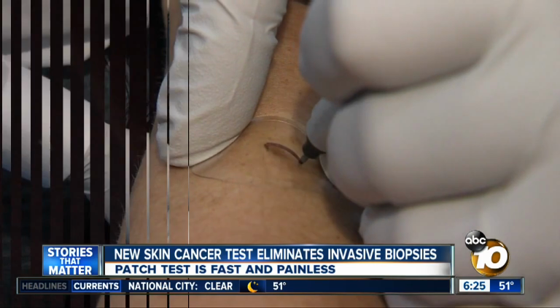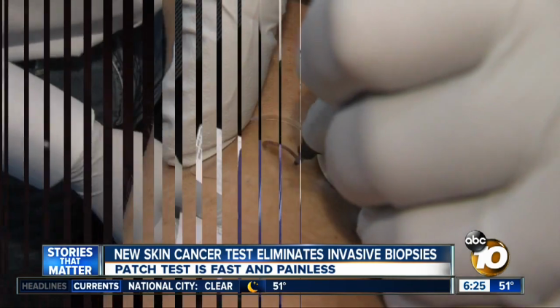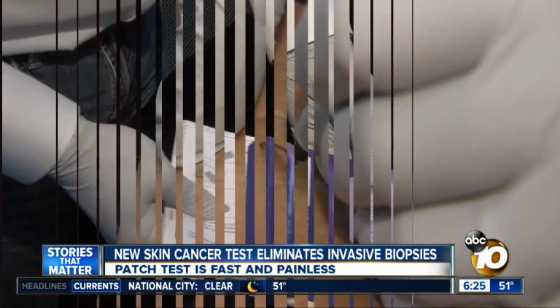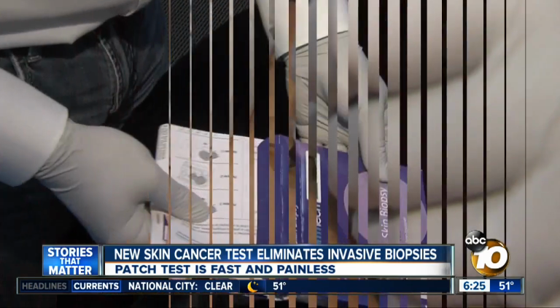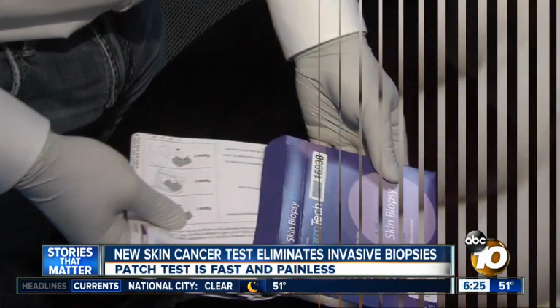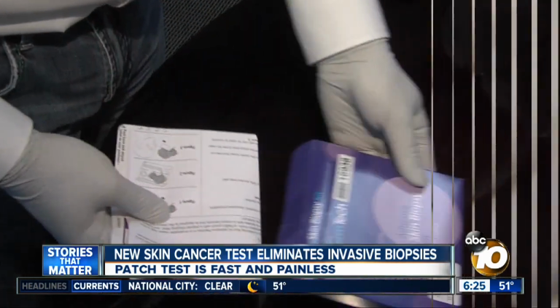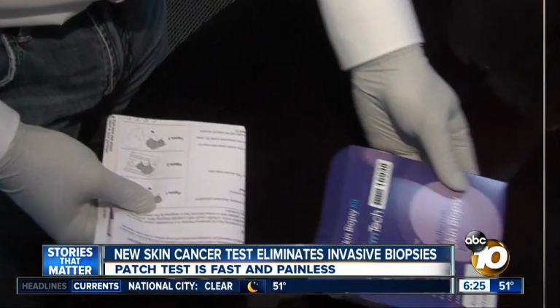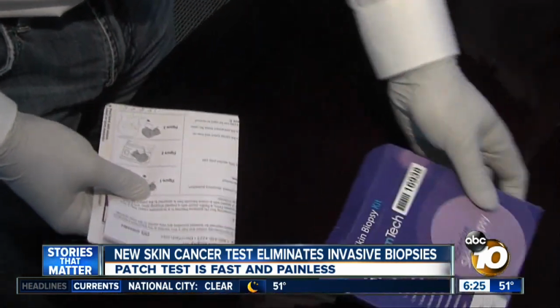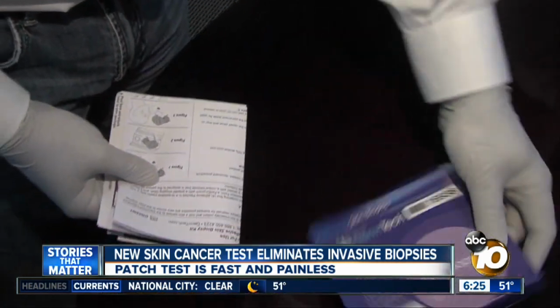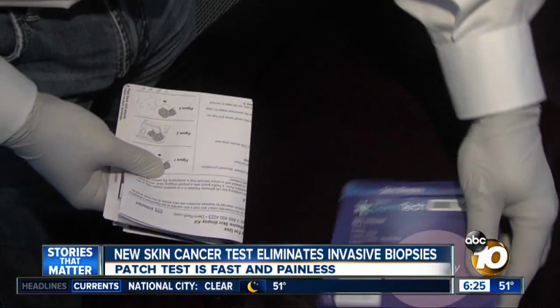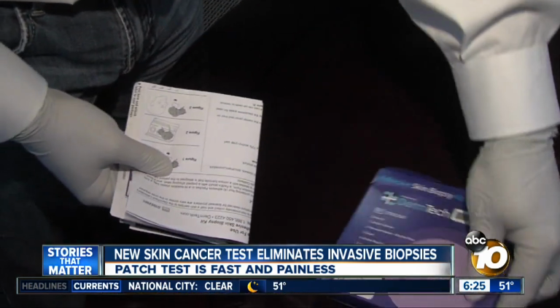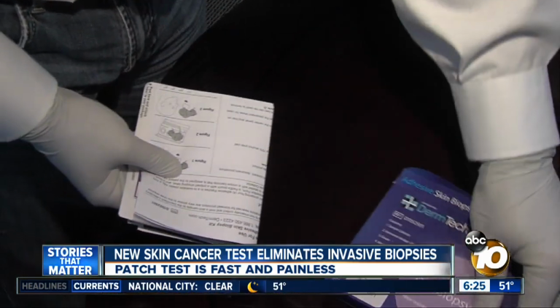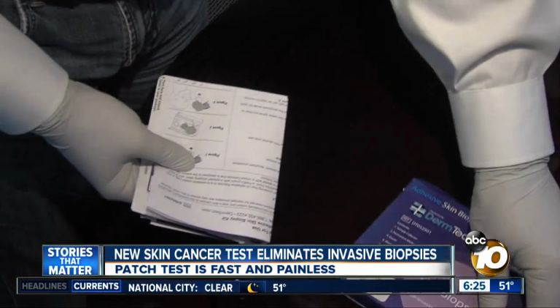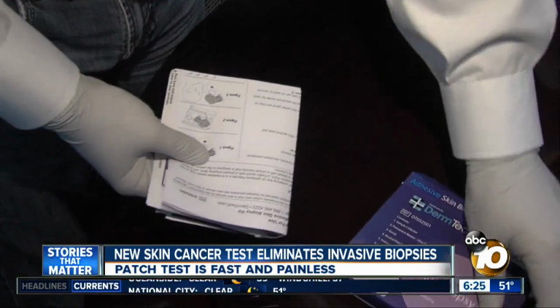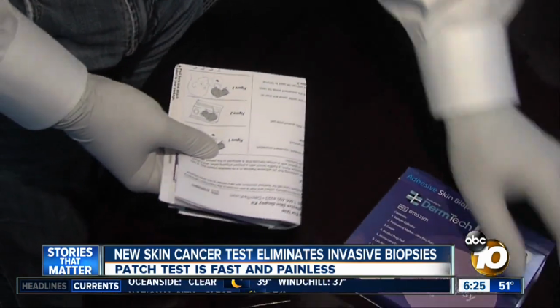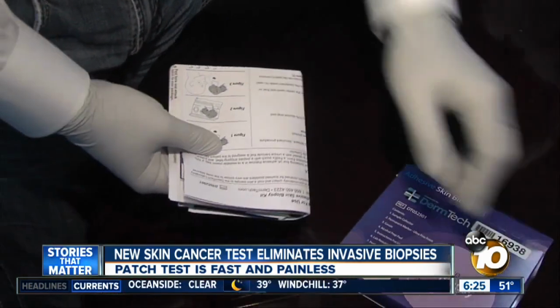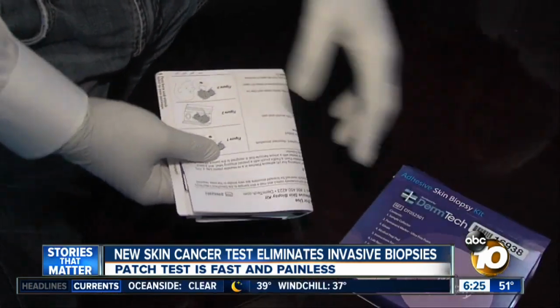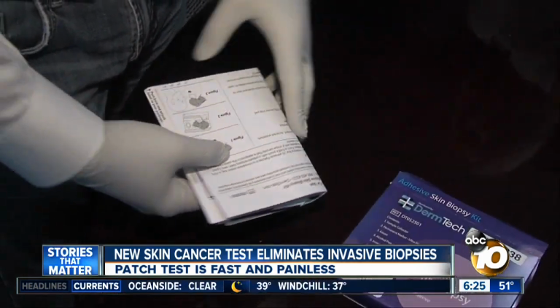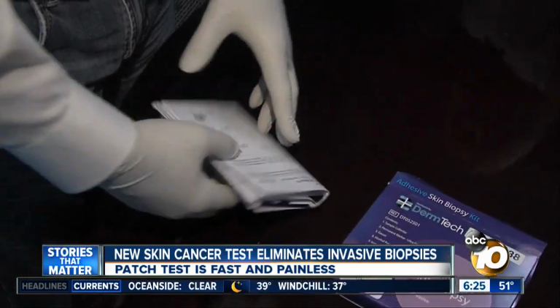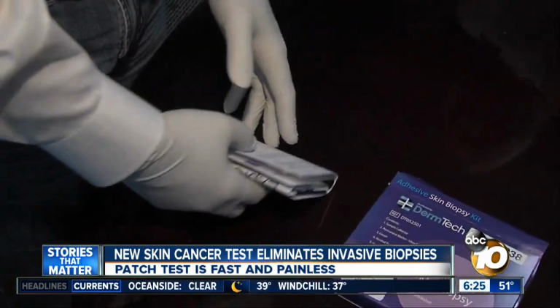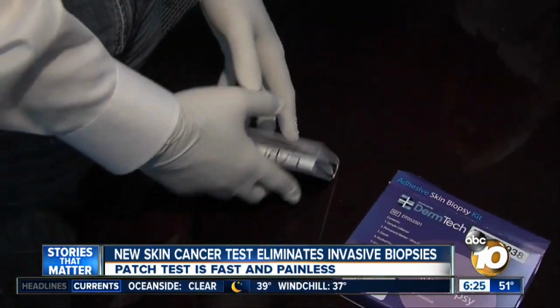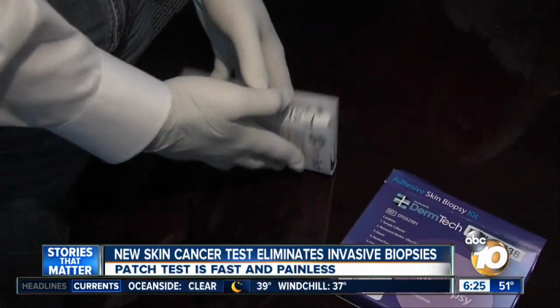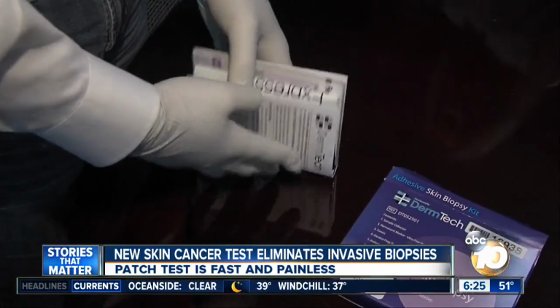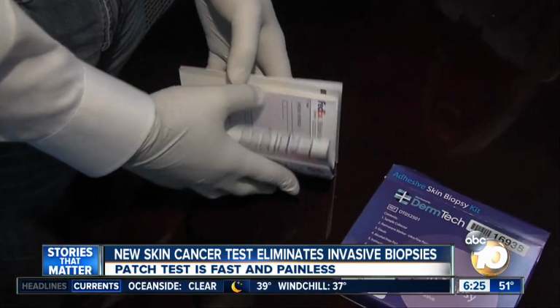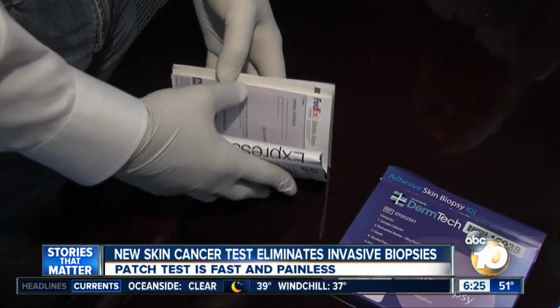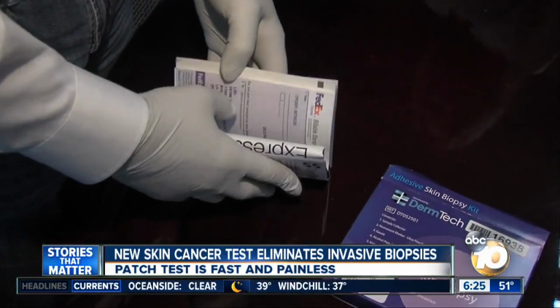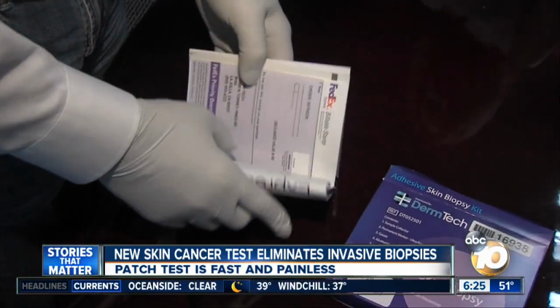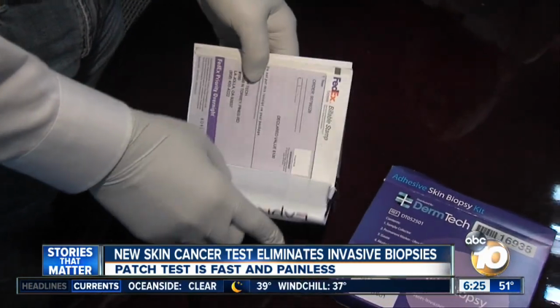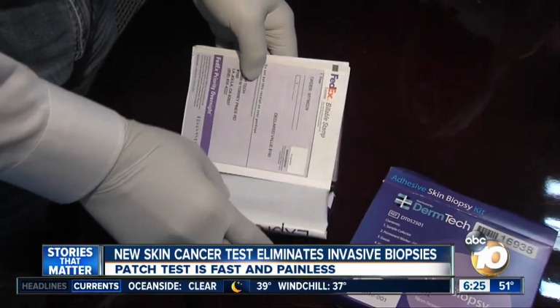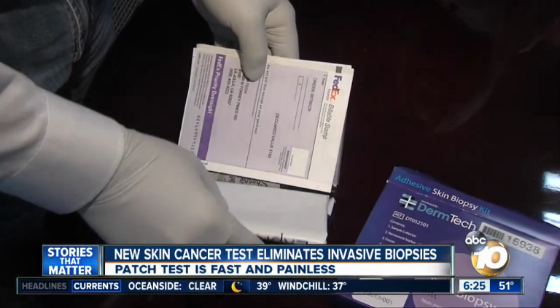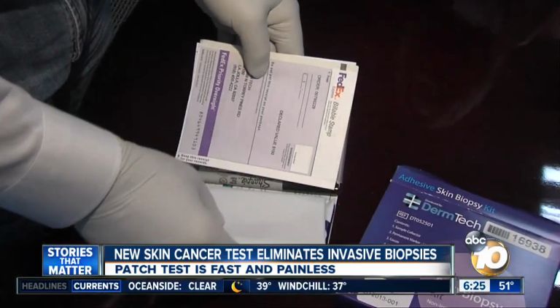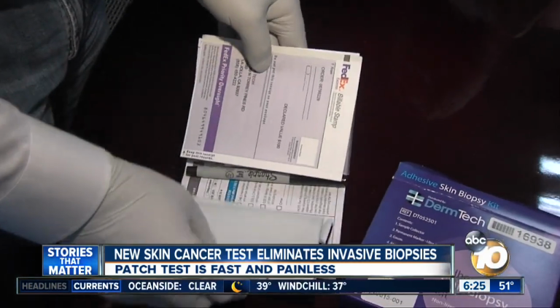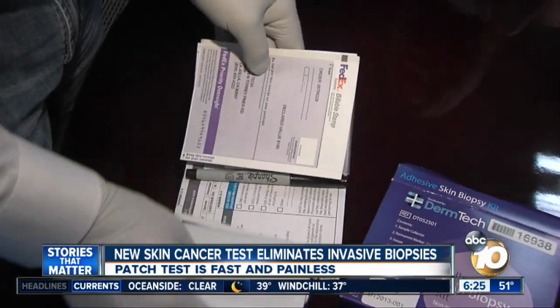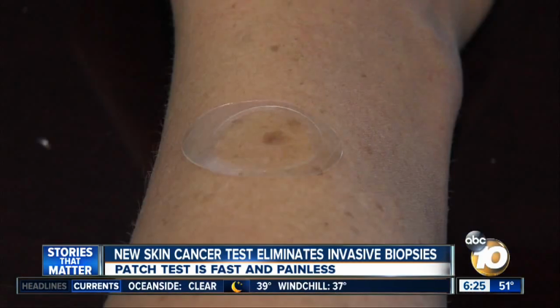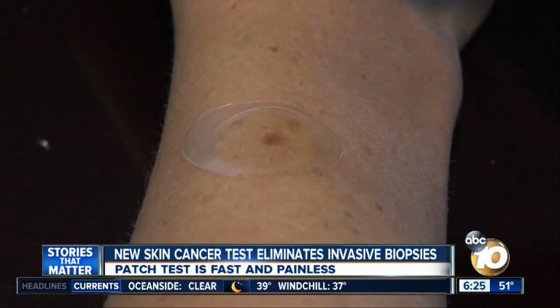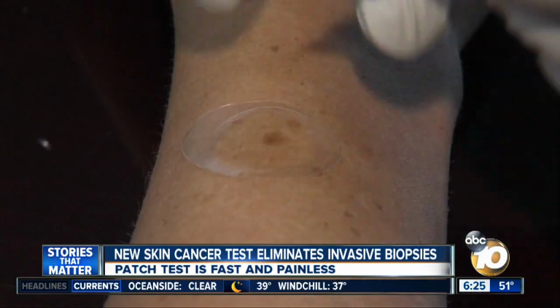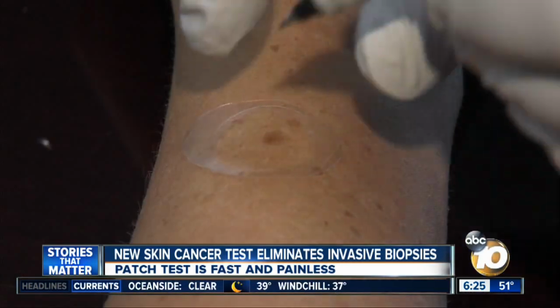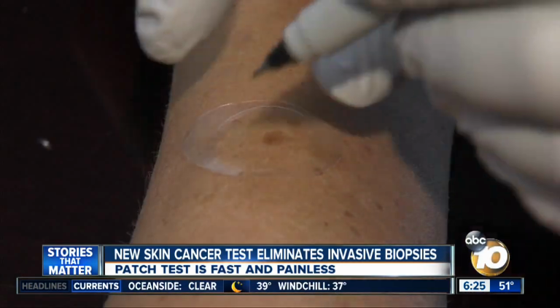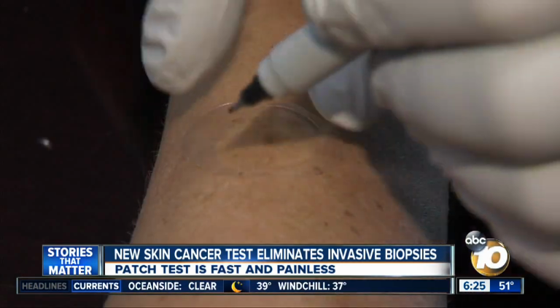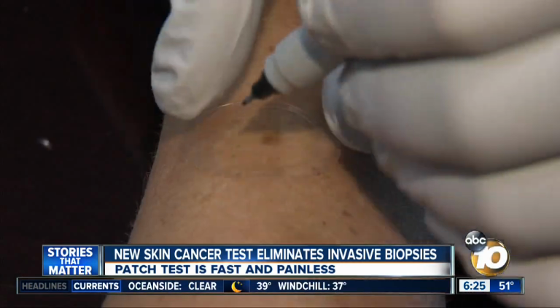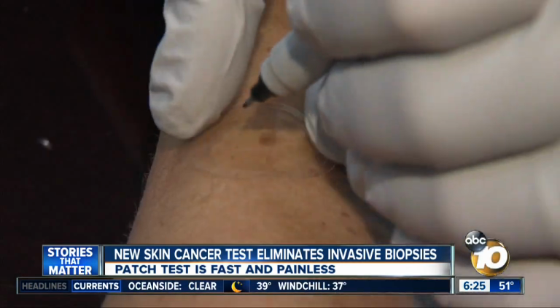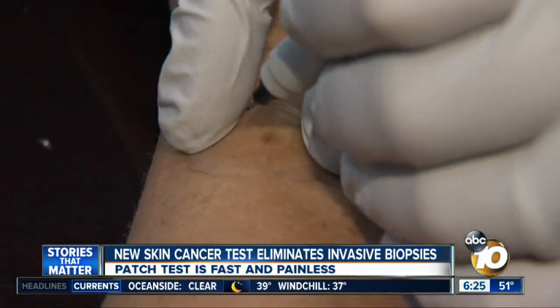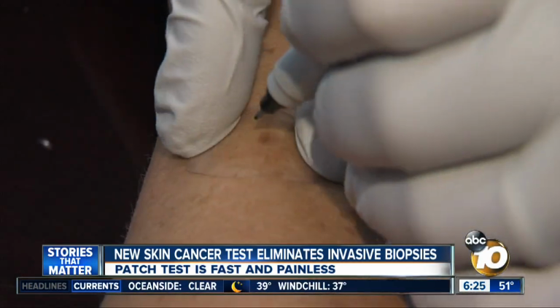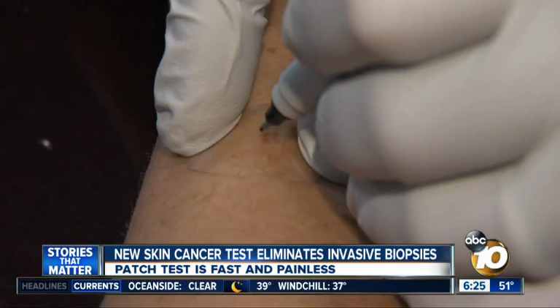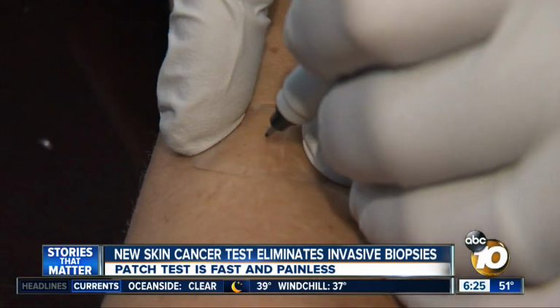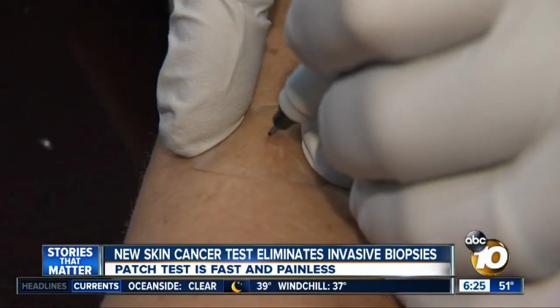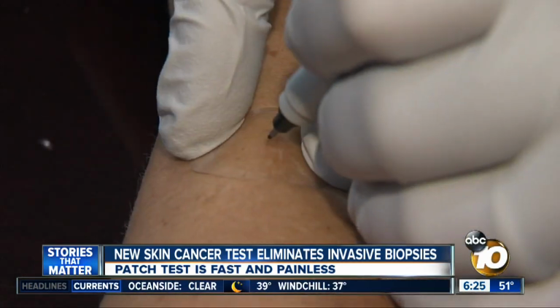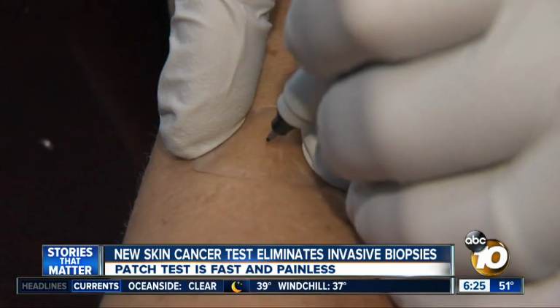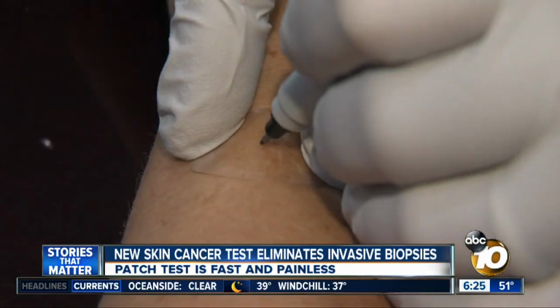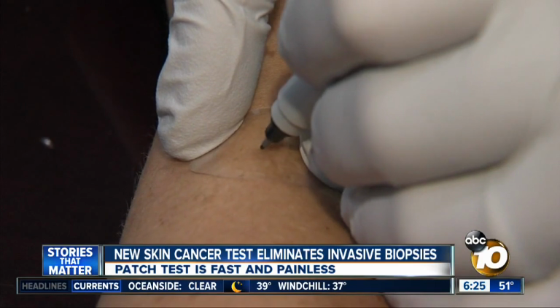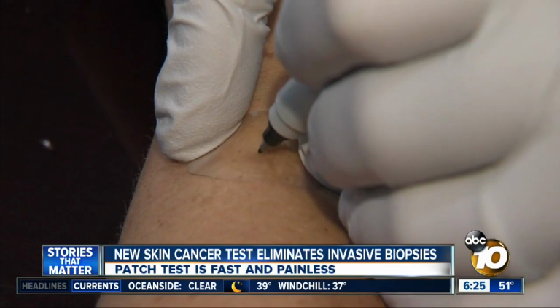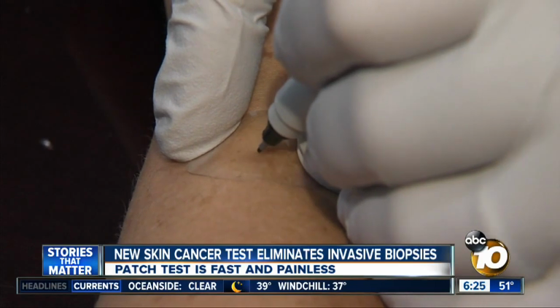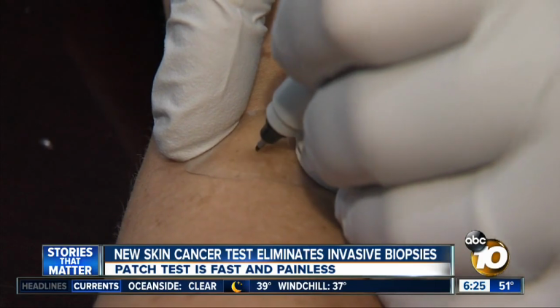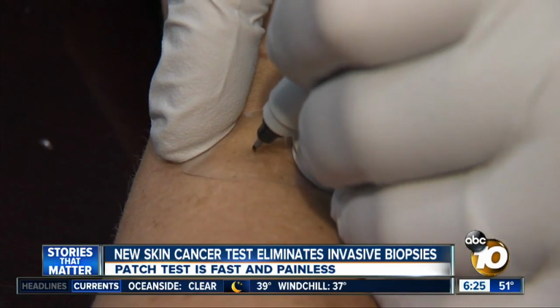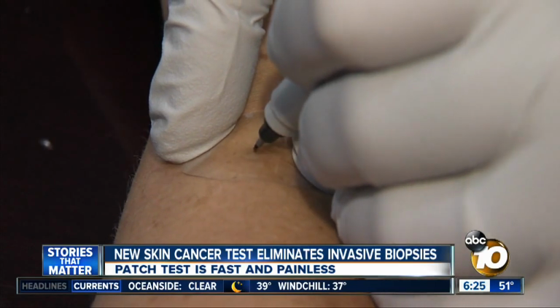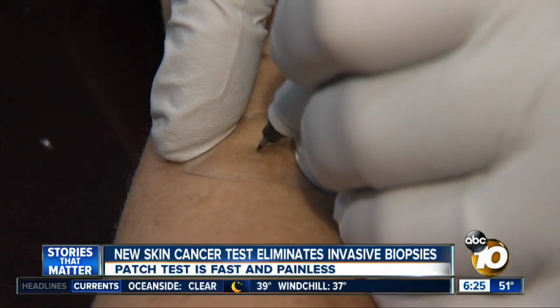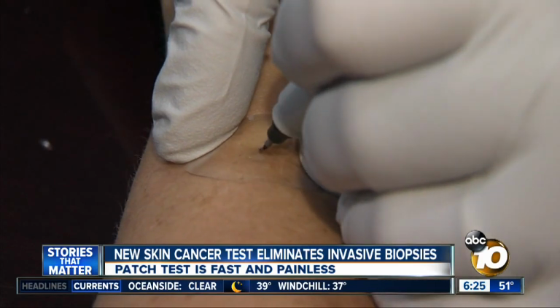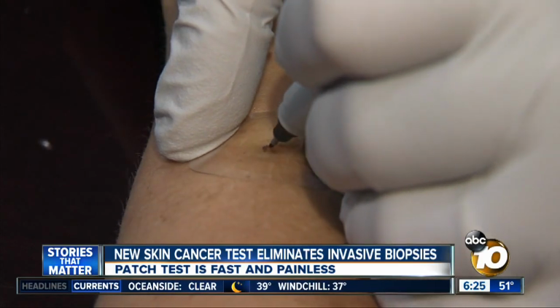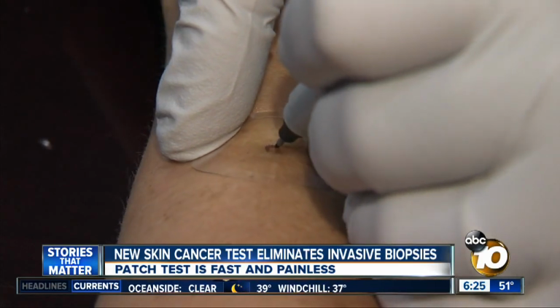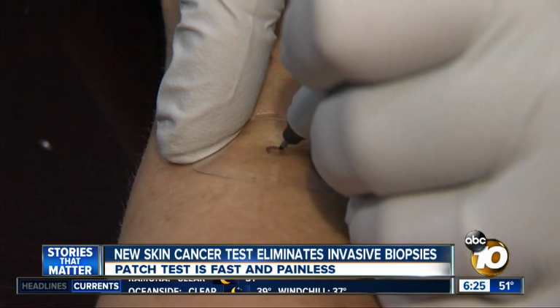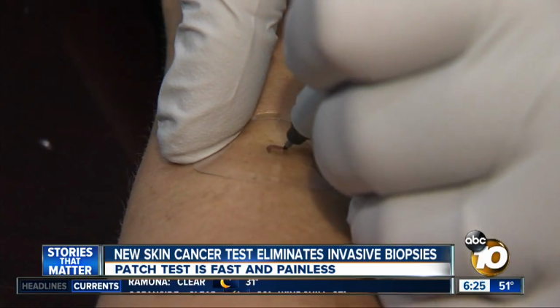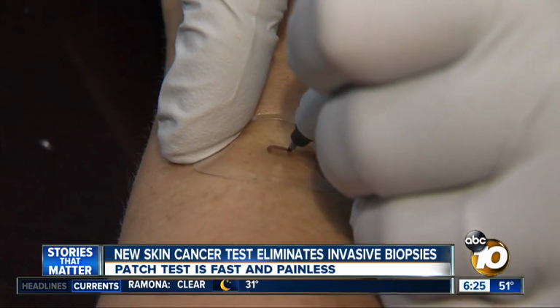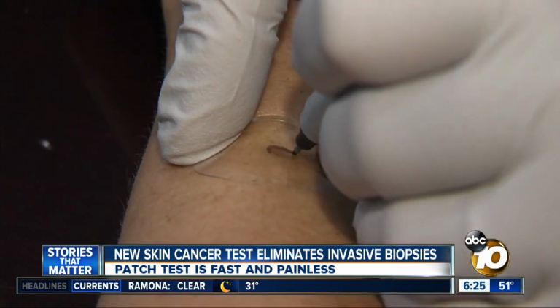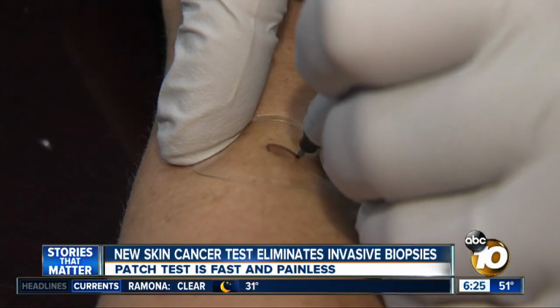Right now this patch test is being used to test for melanoma, but it will soon be used for all types of skin cancer.